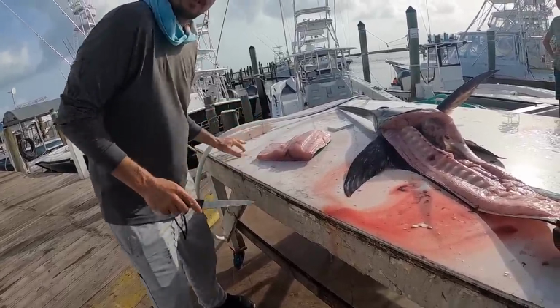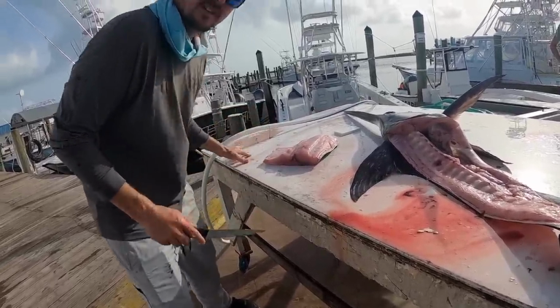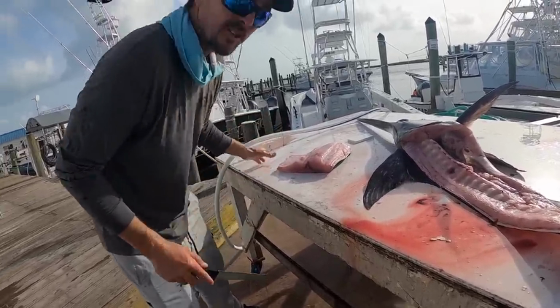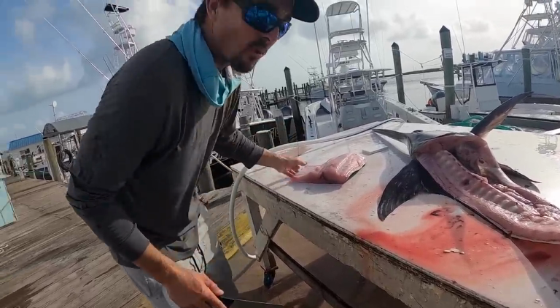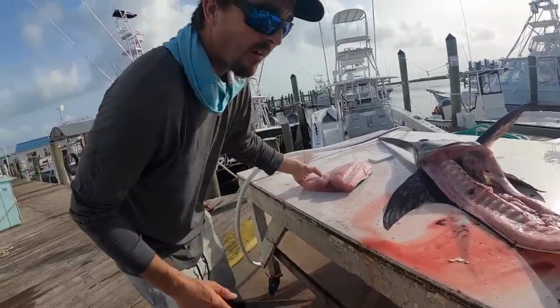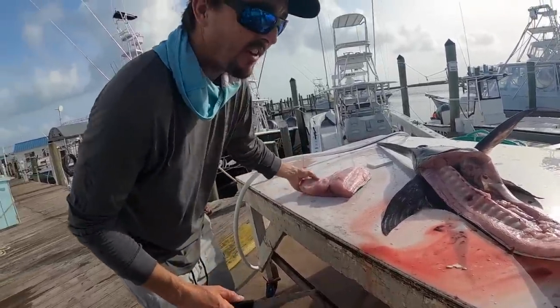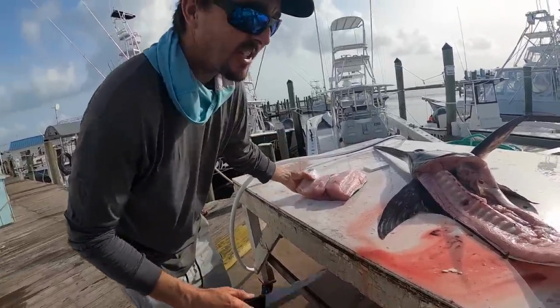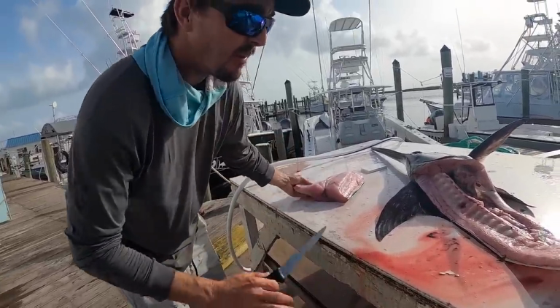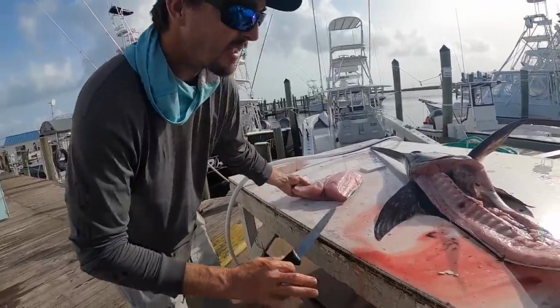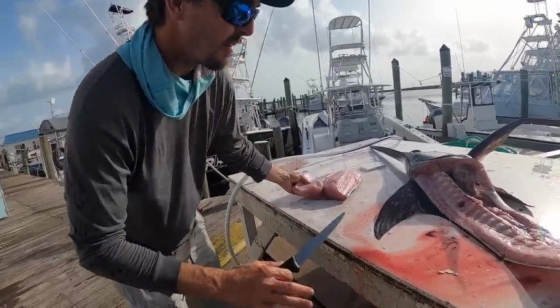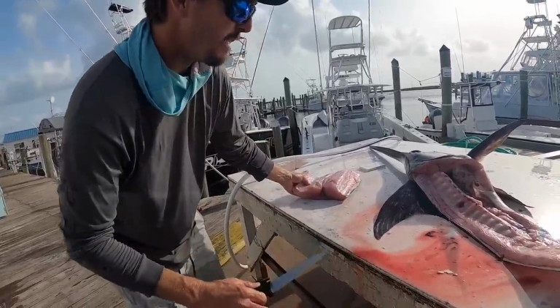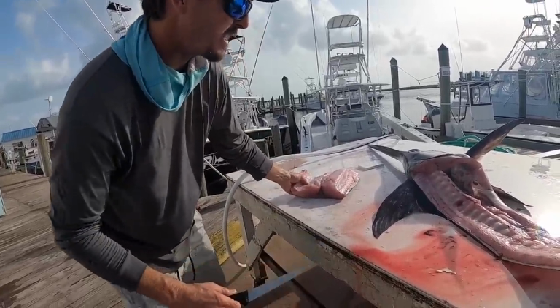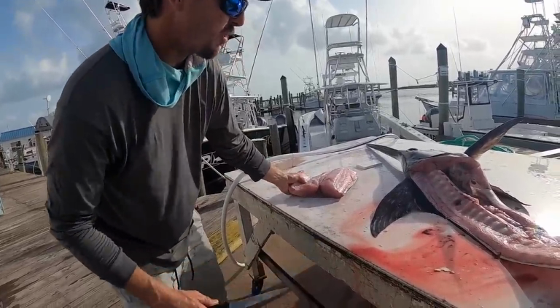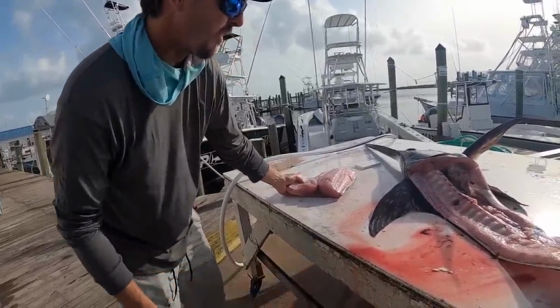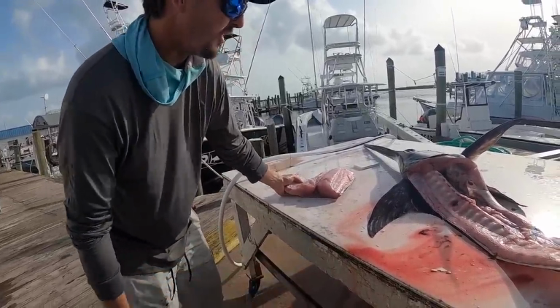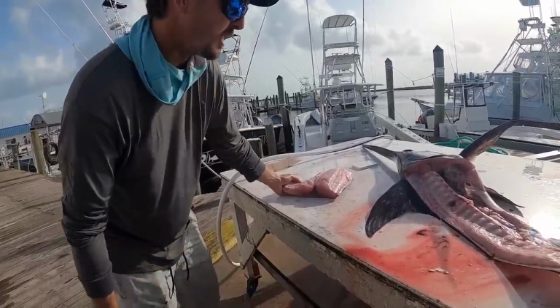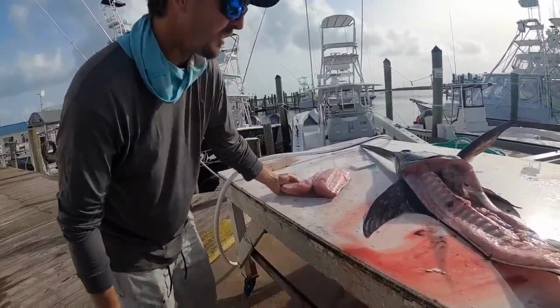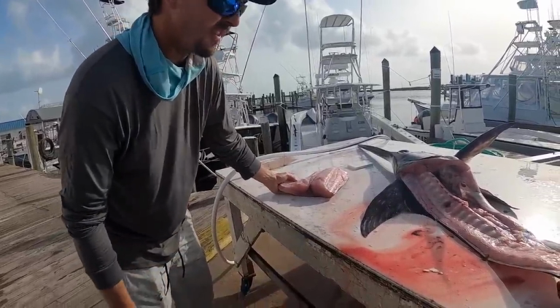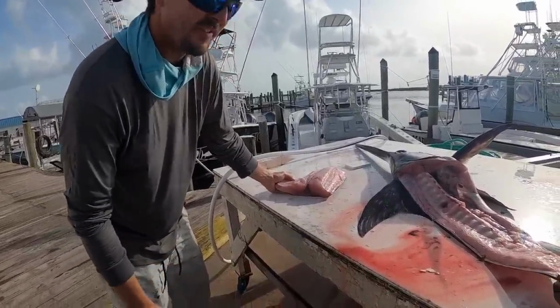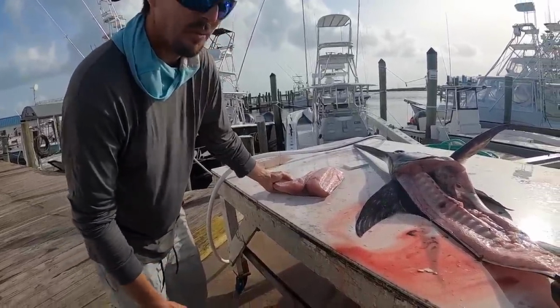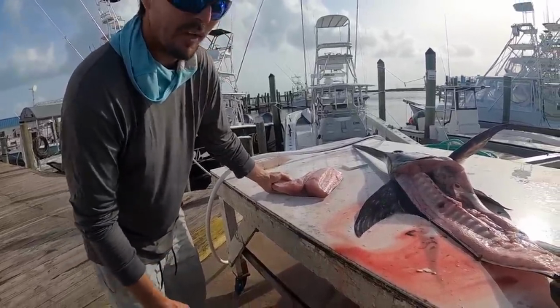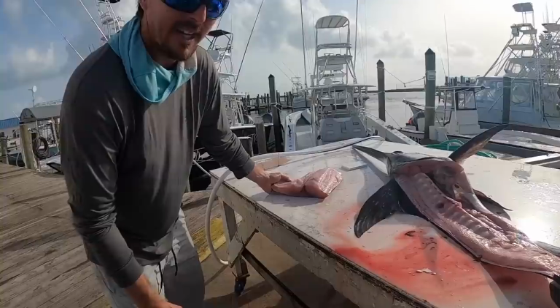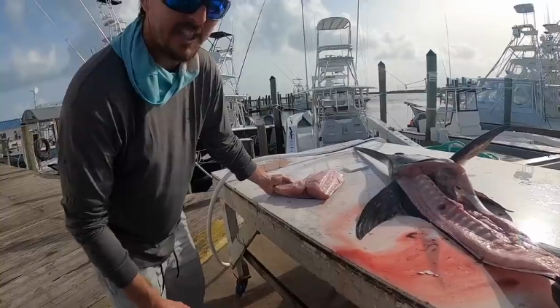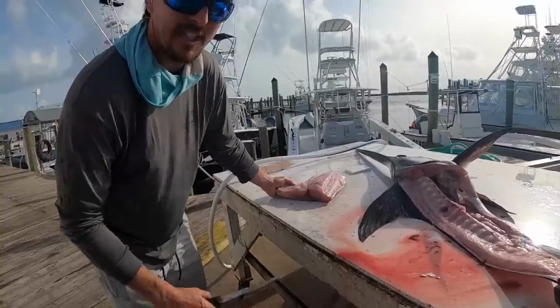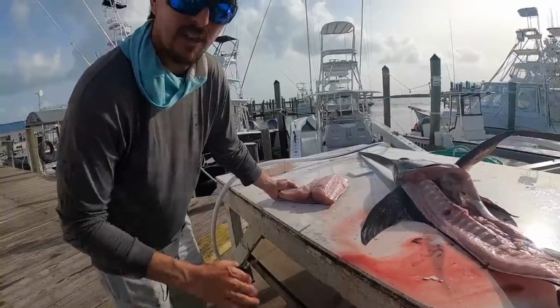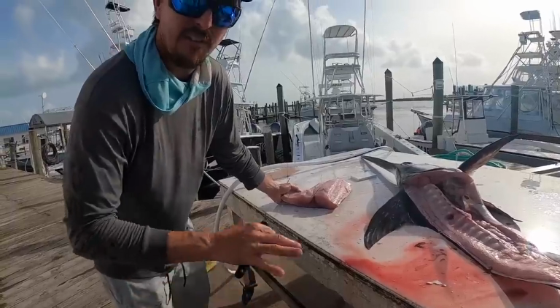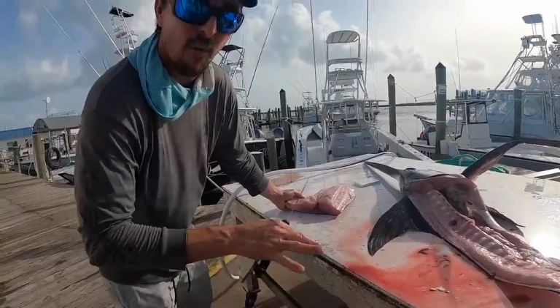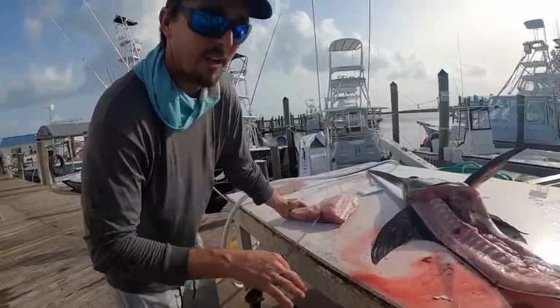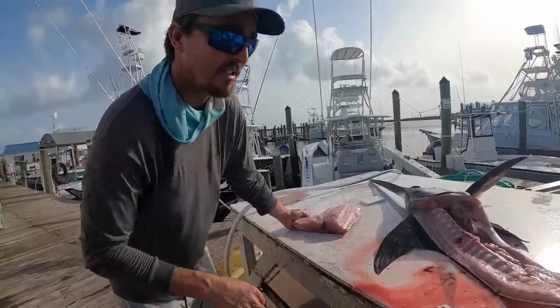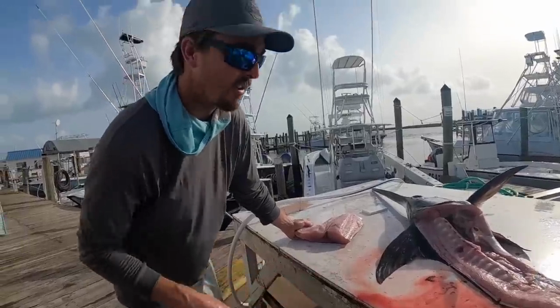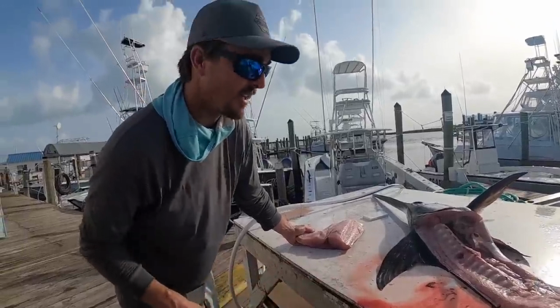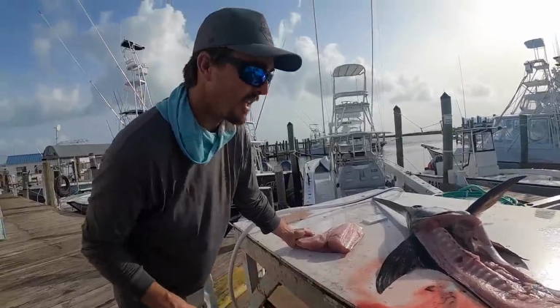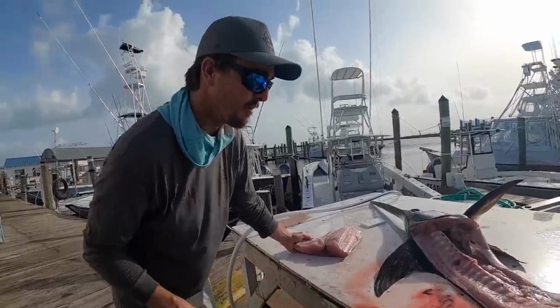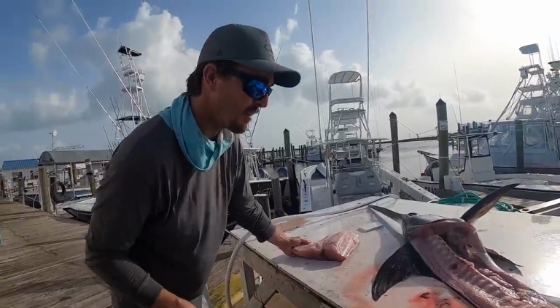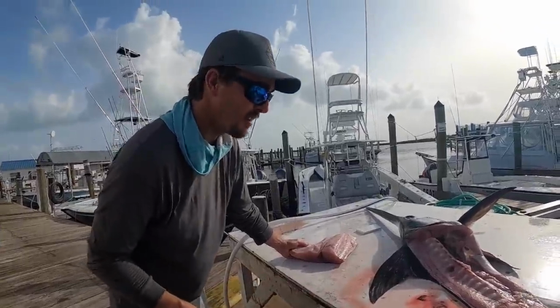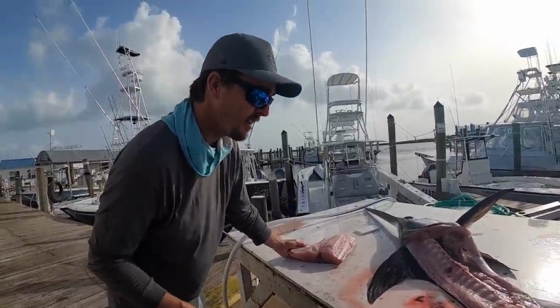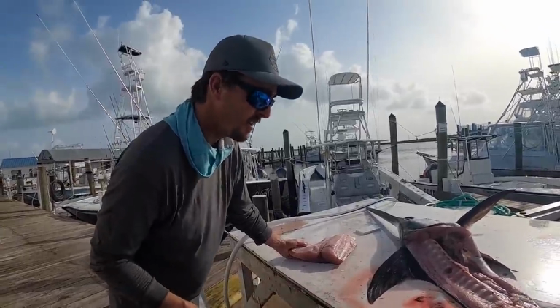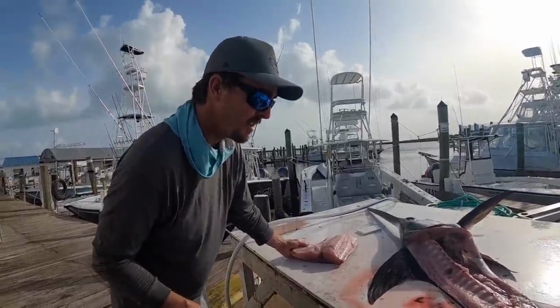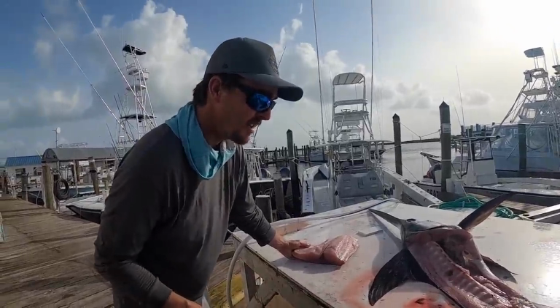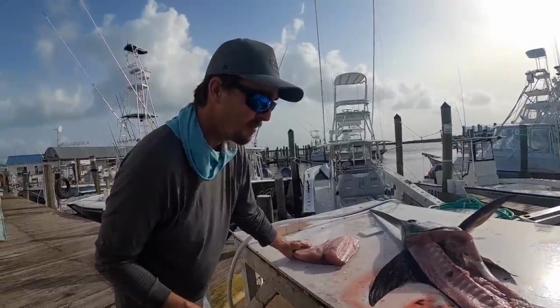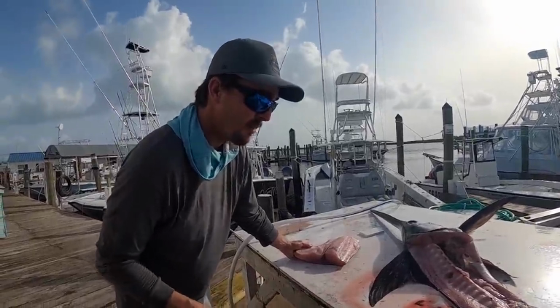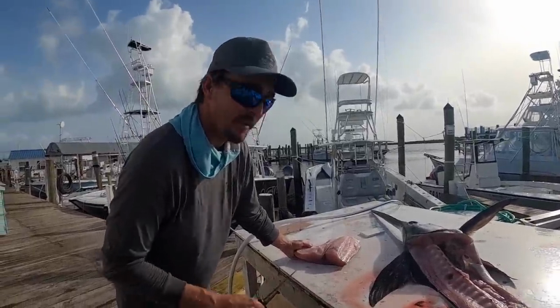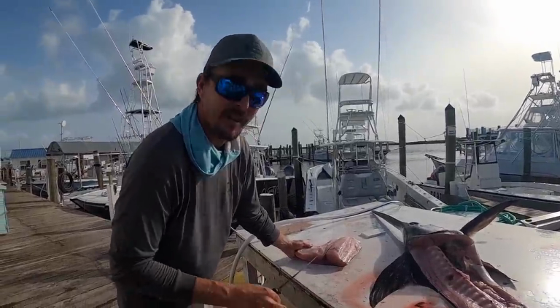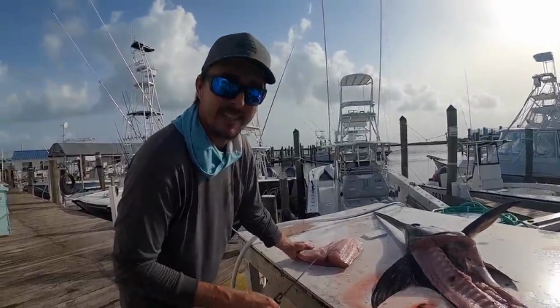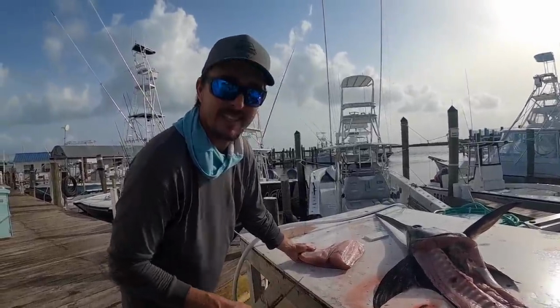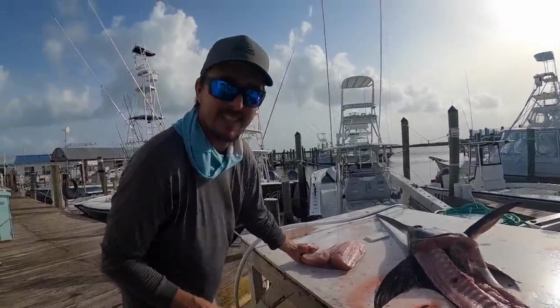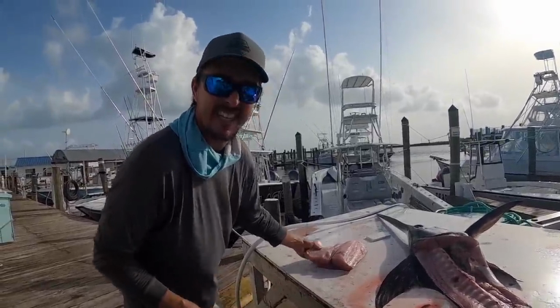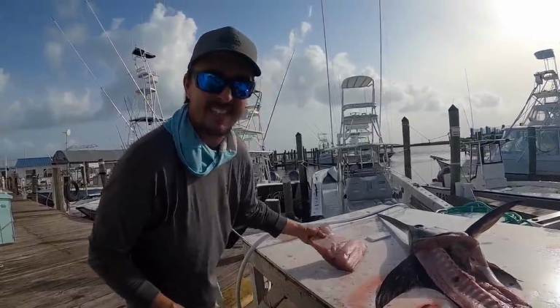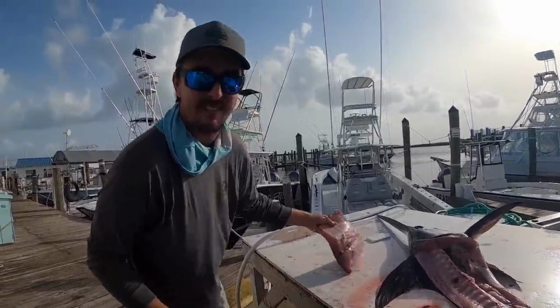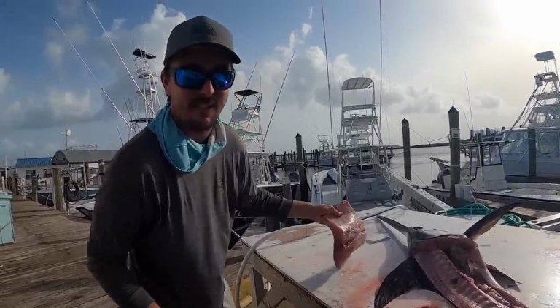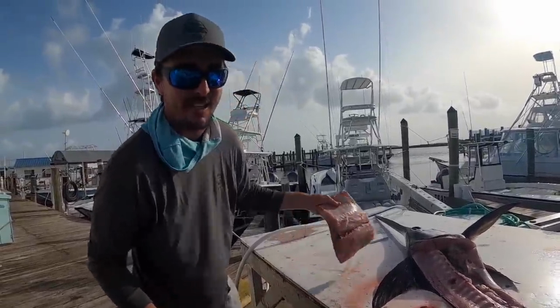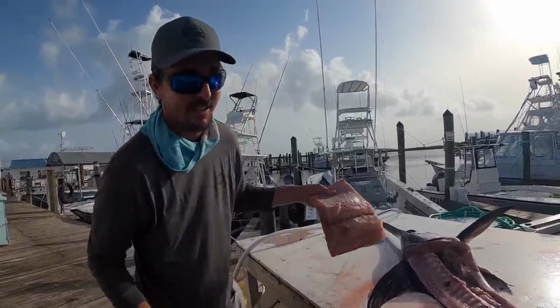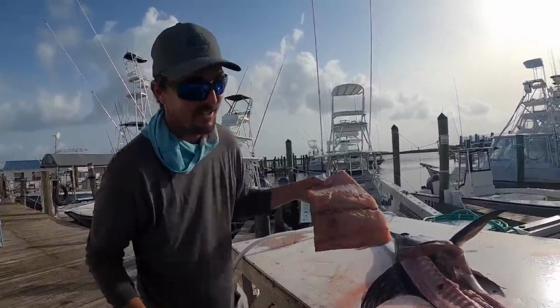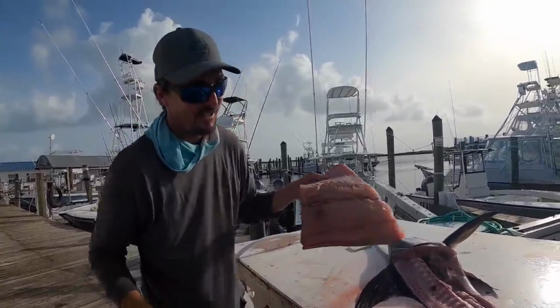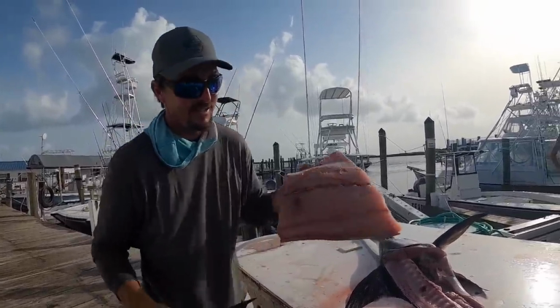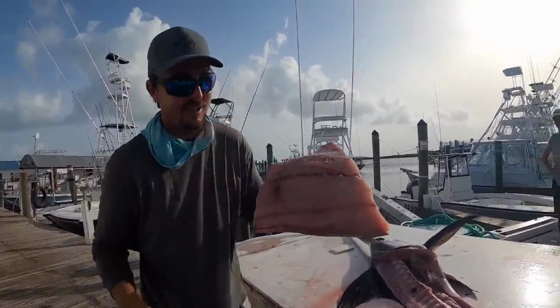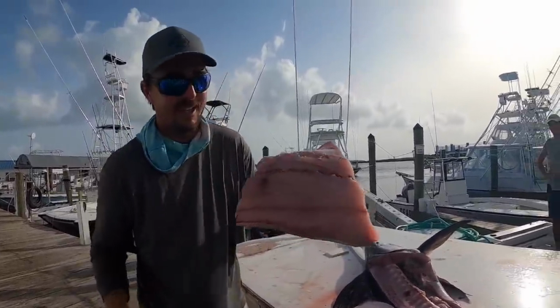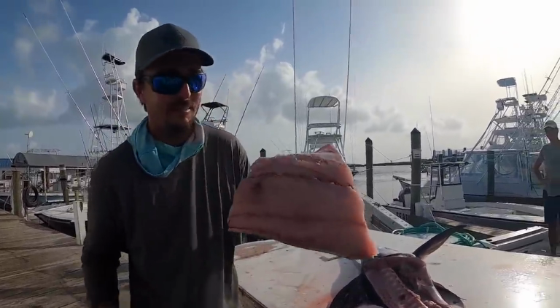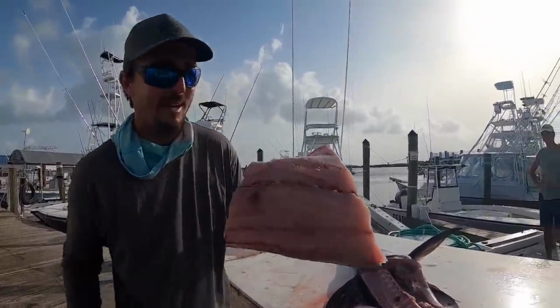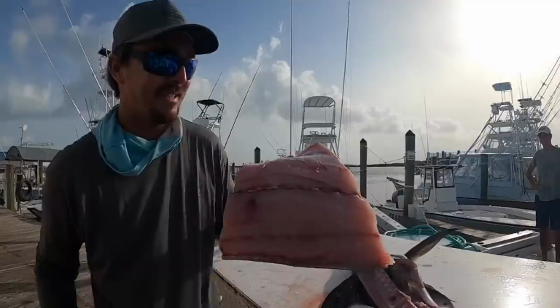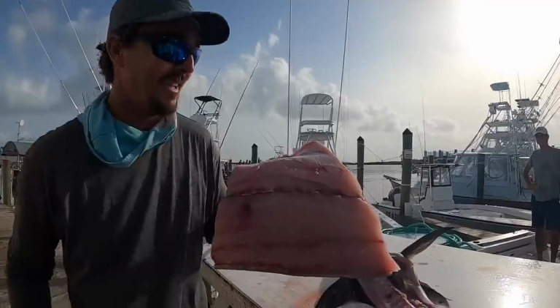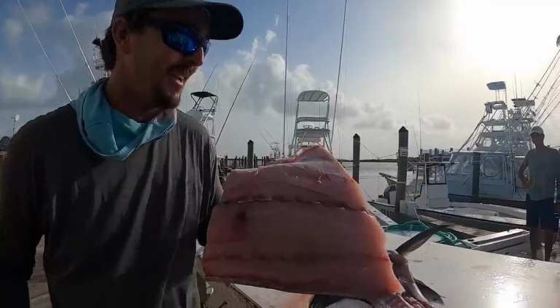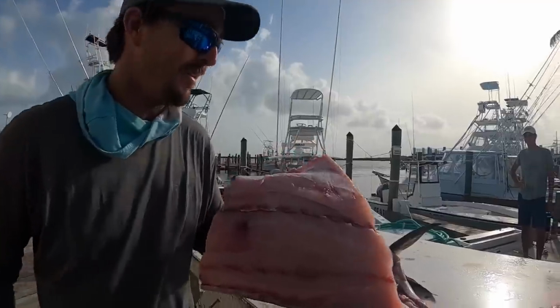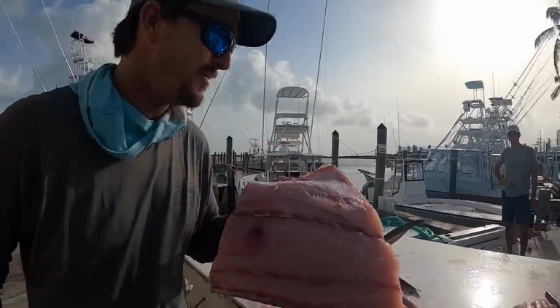There's a swordfish — that wasn't a big swordfish, he was 51 inches, so 4 inches over keeper. But when they're like this, they taste like veal, so you can't pass that up.